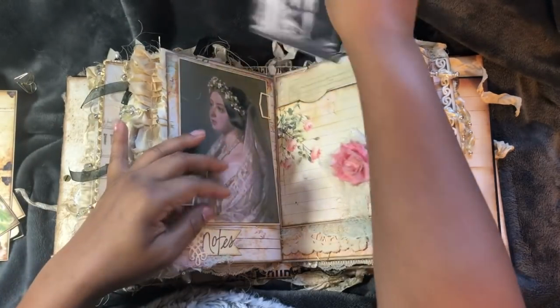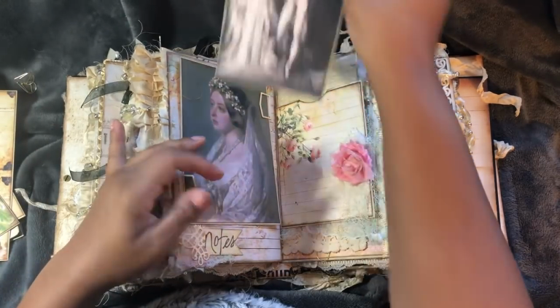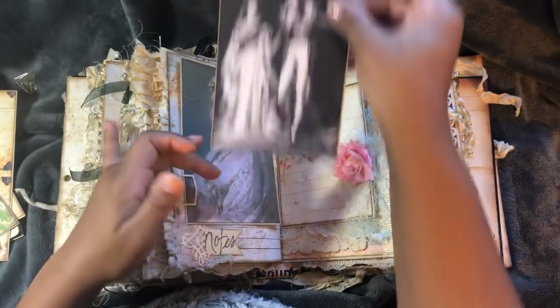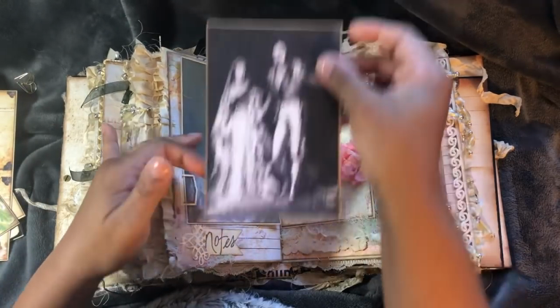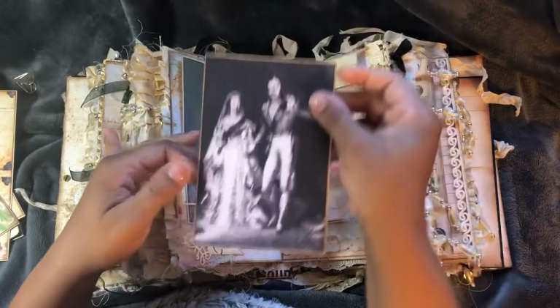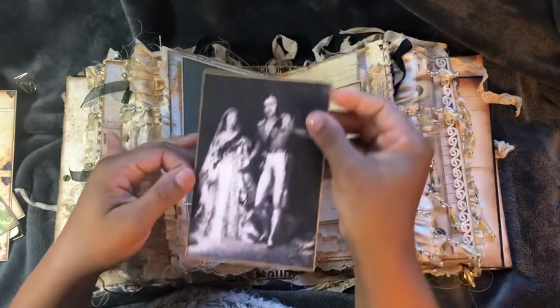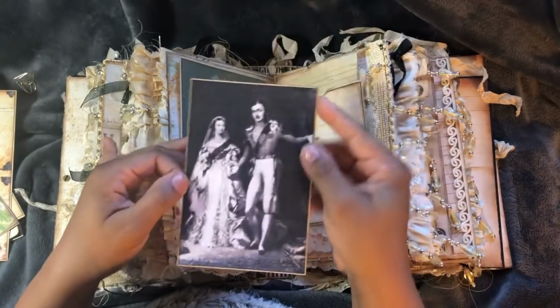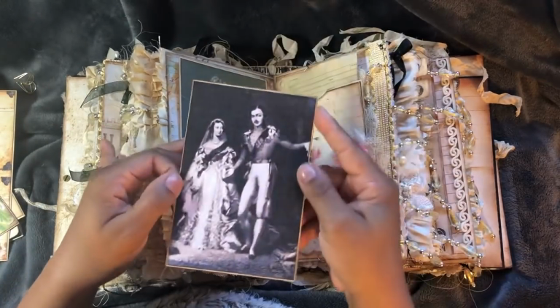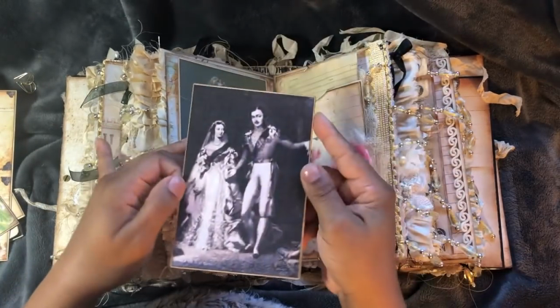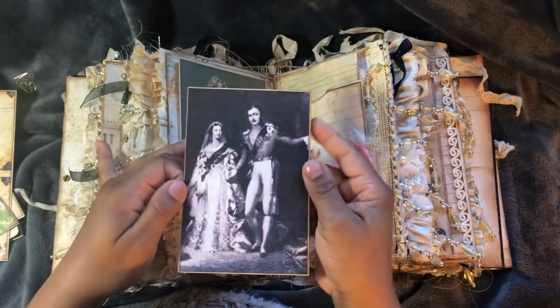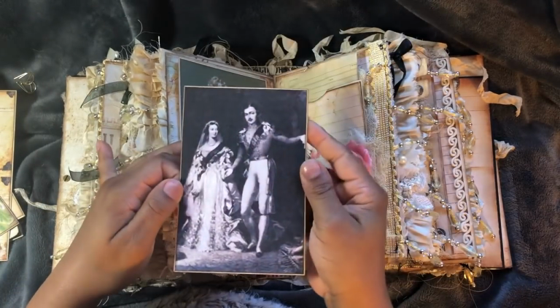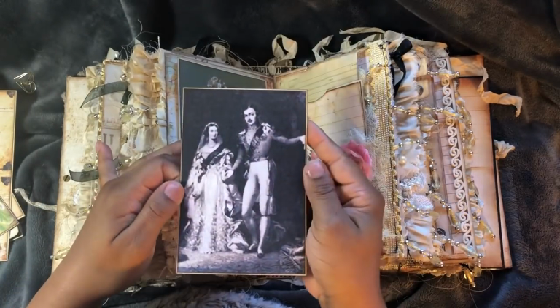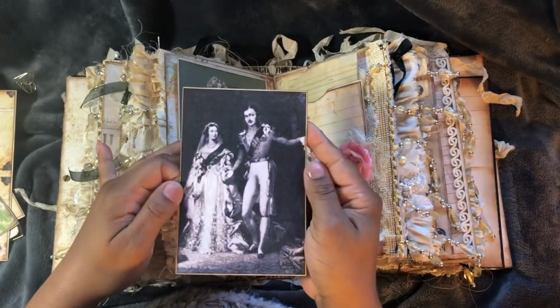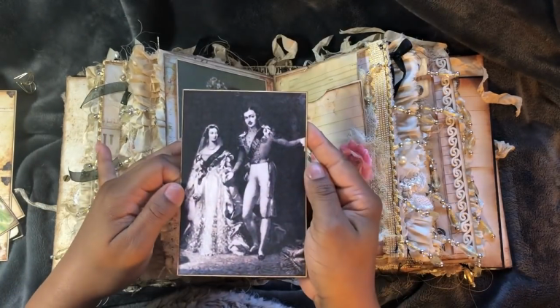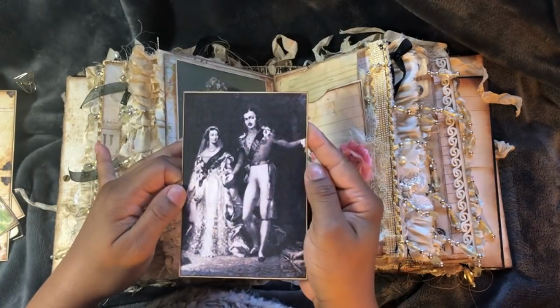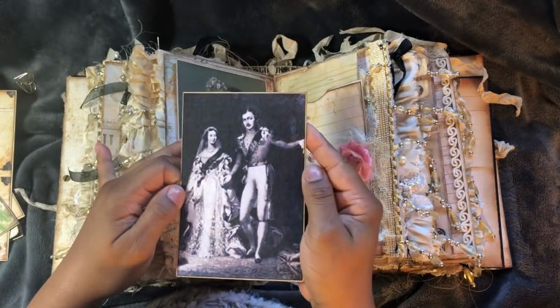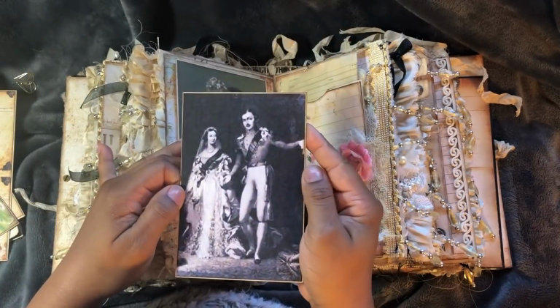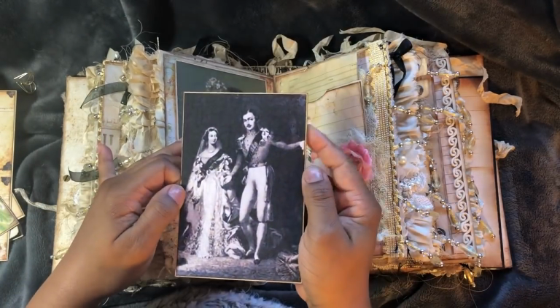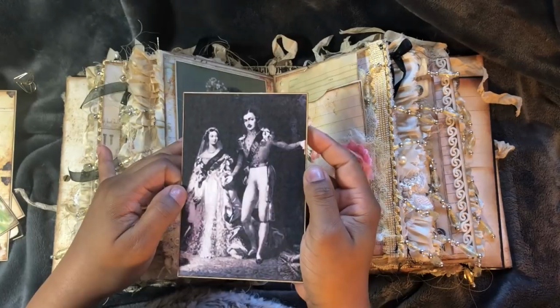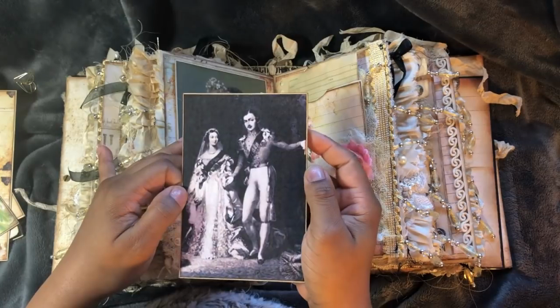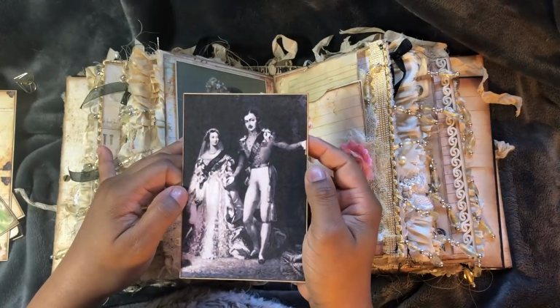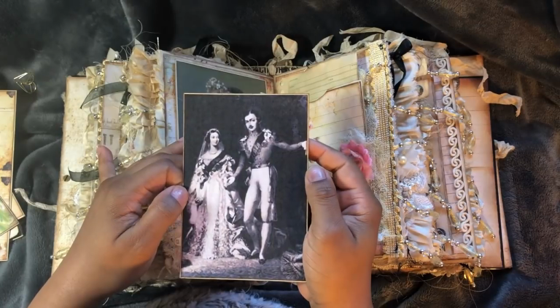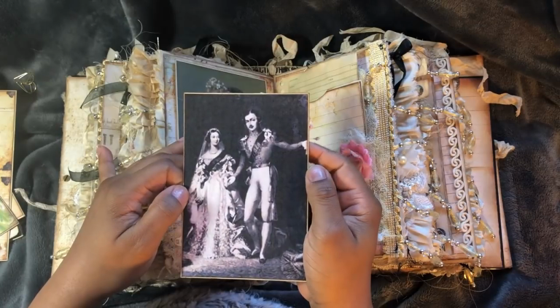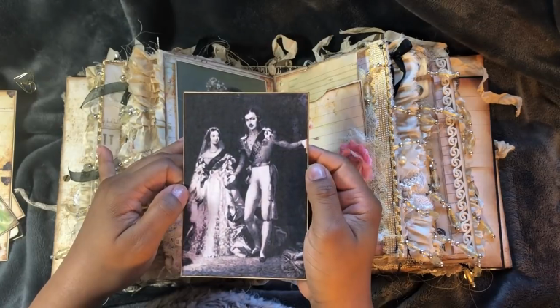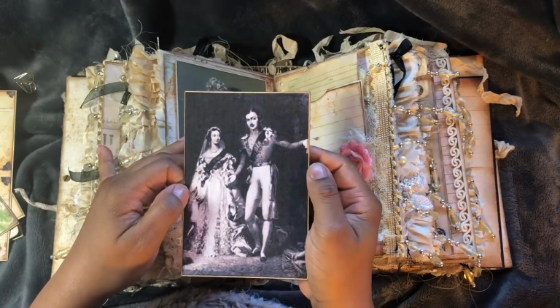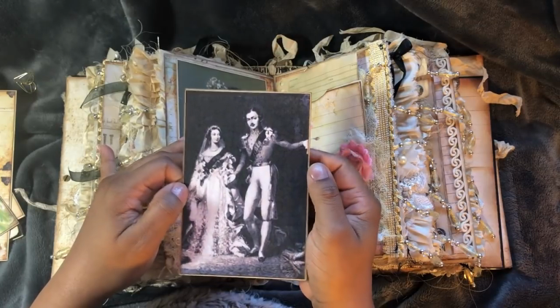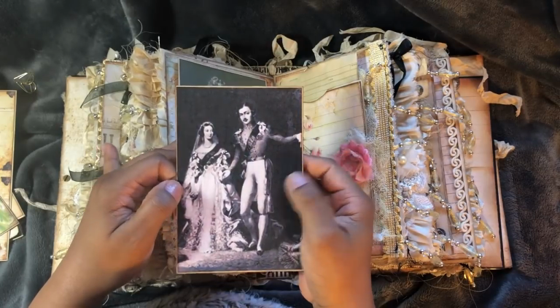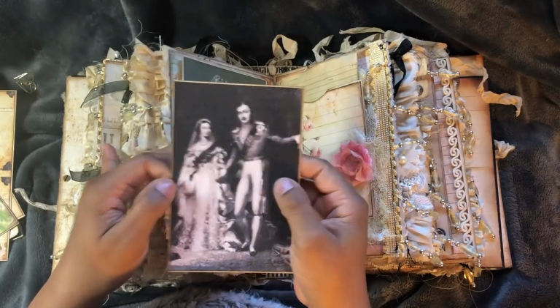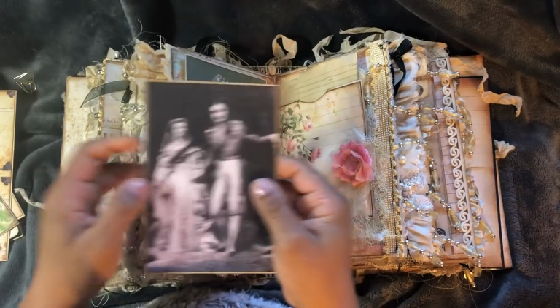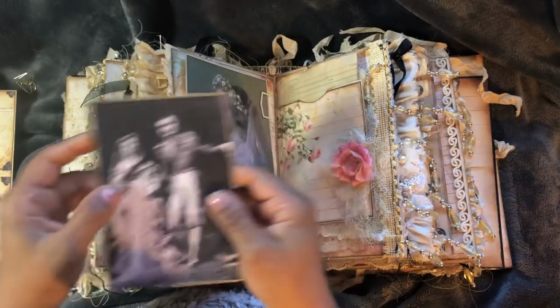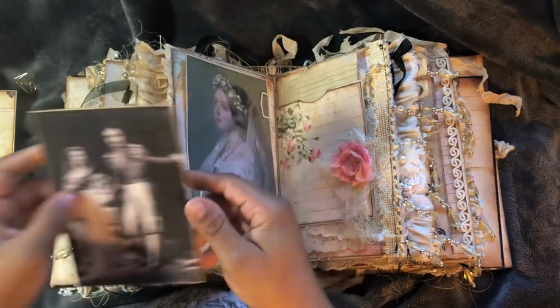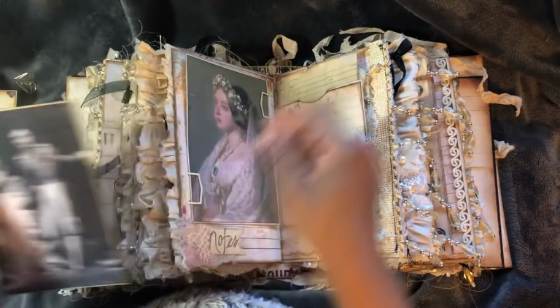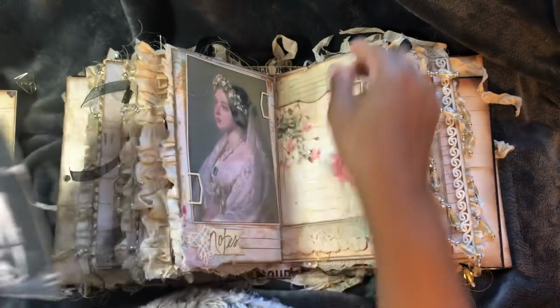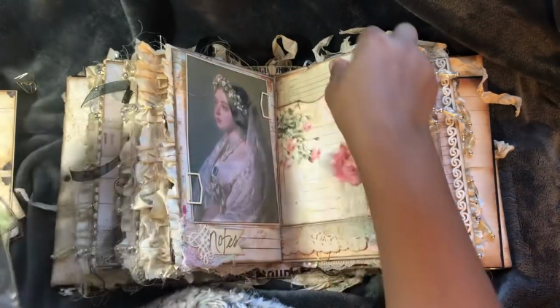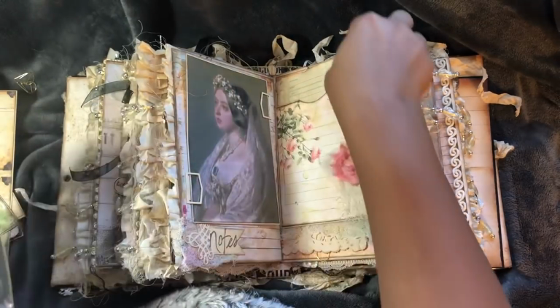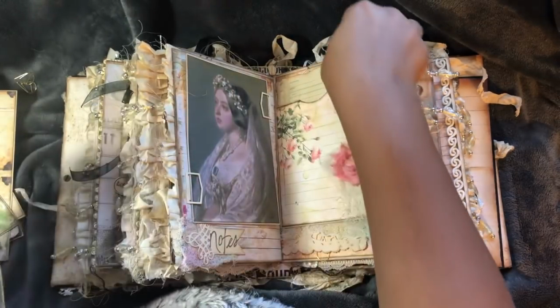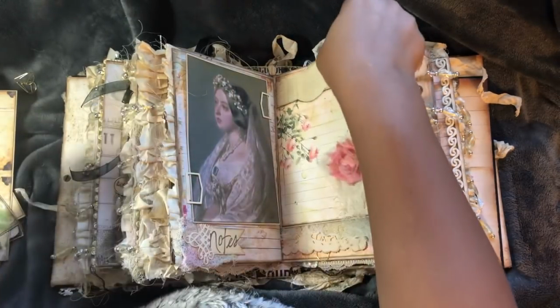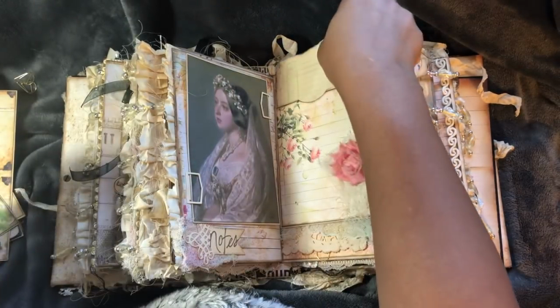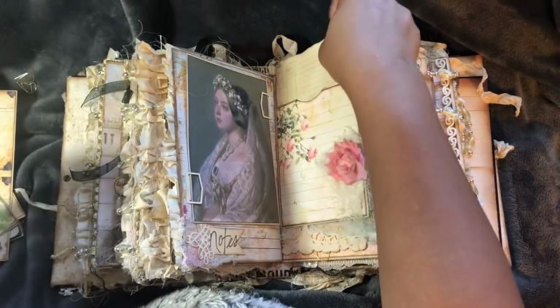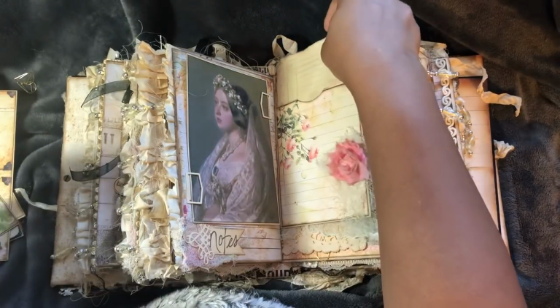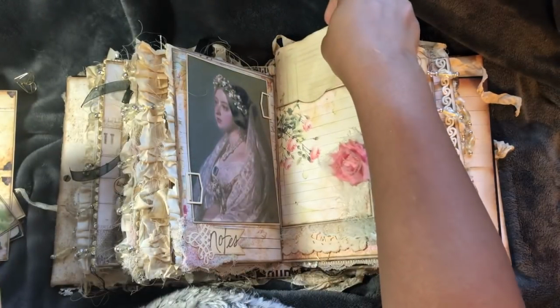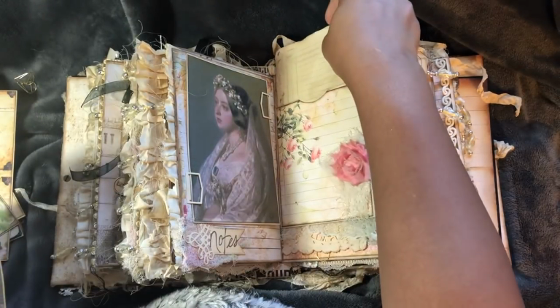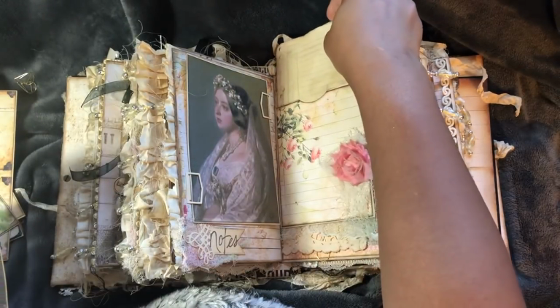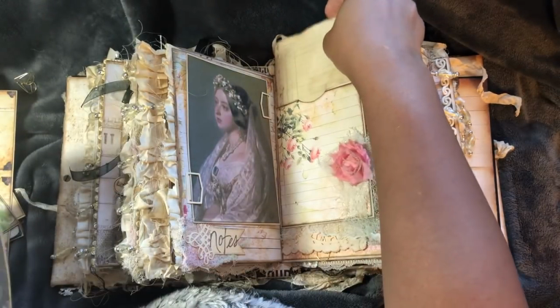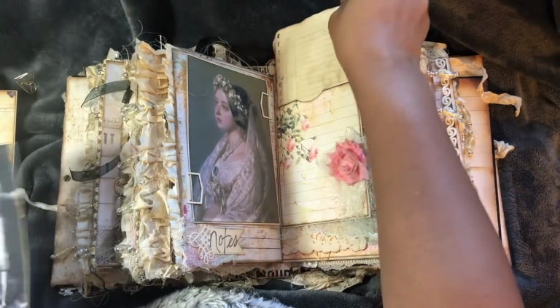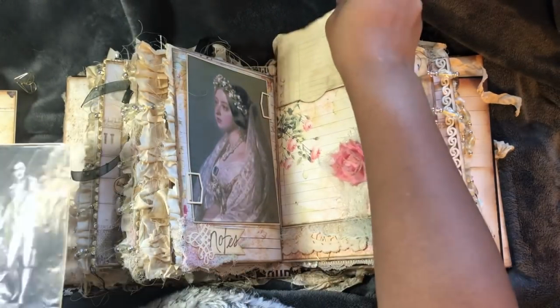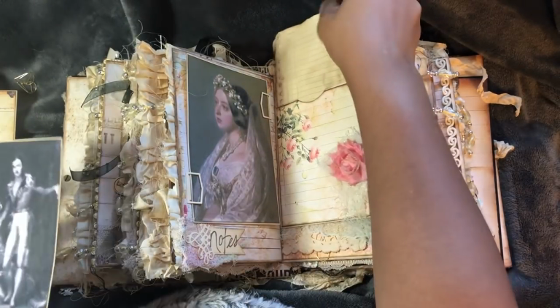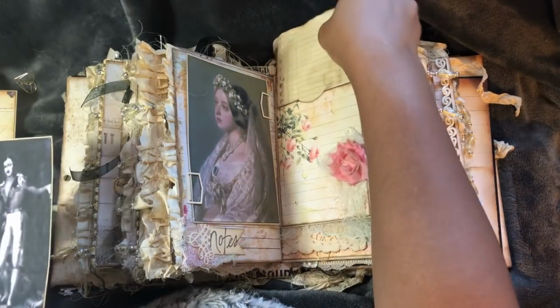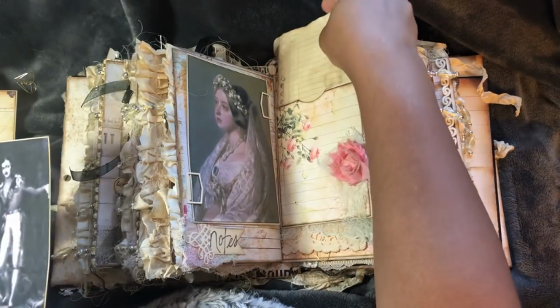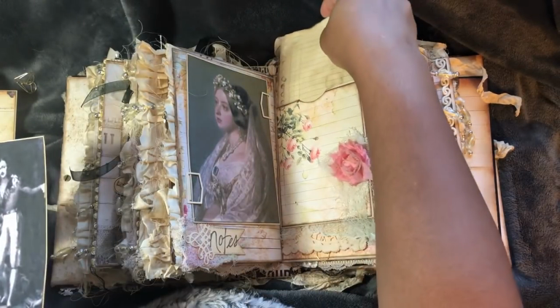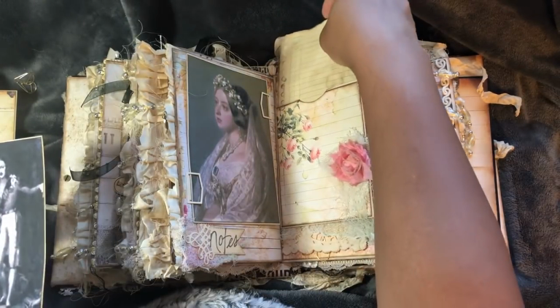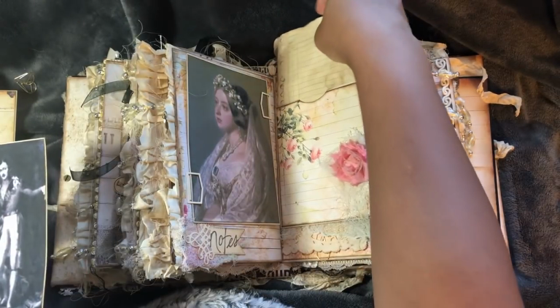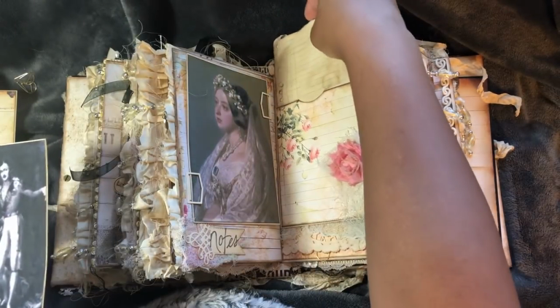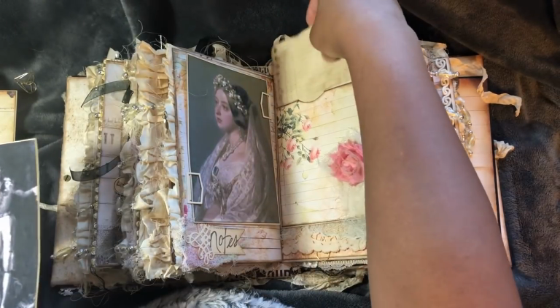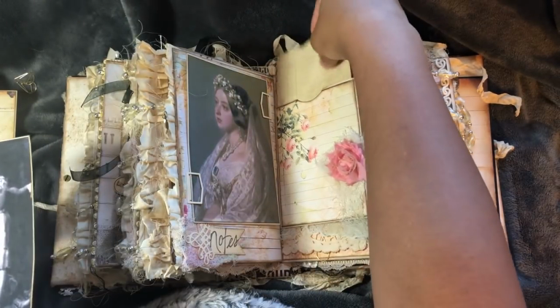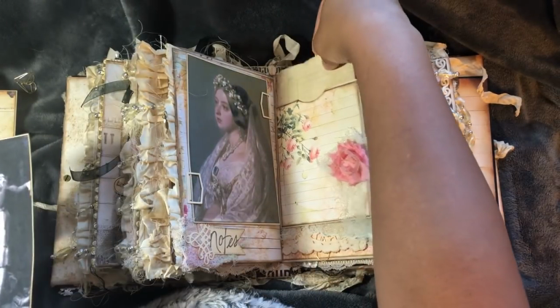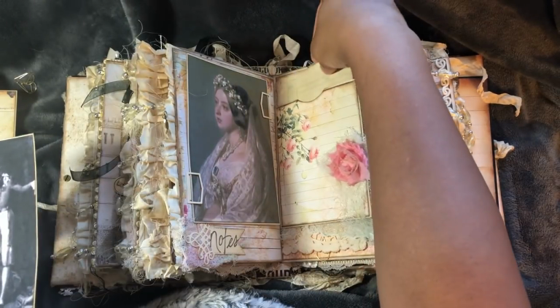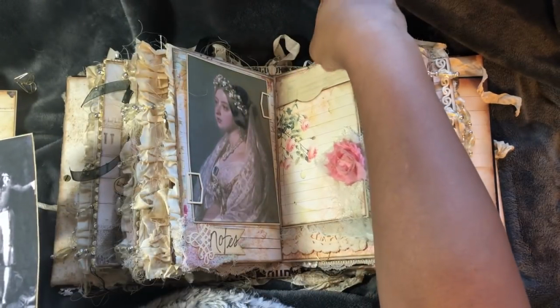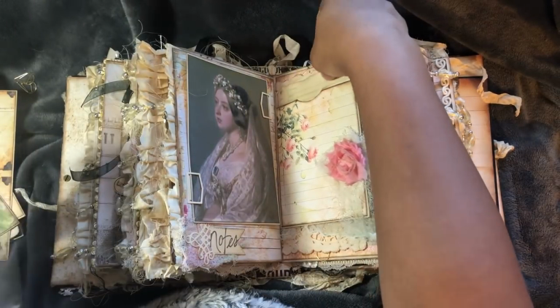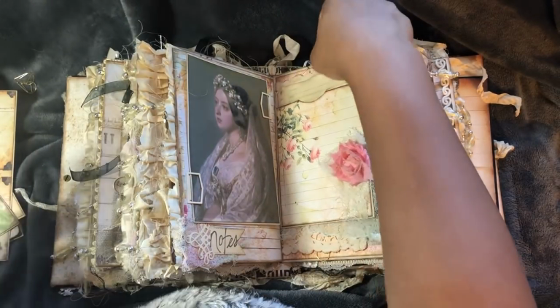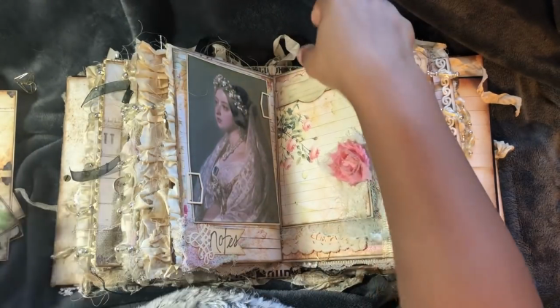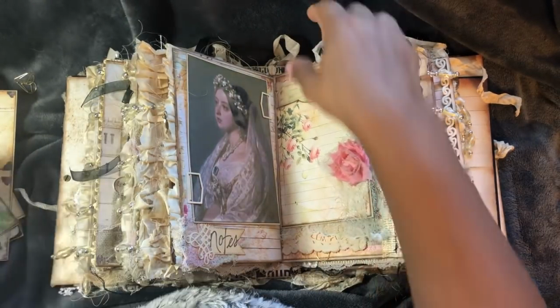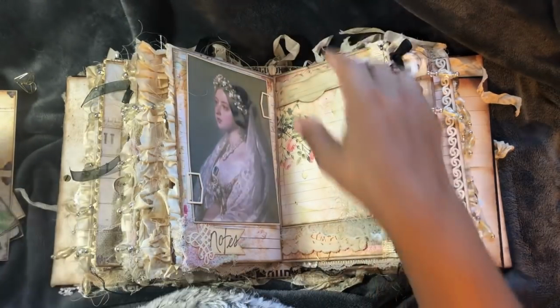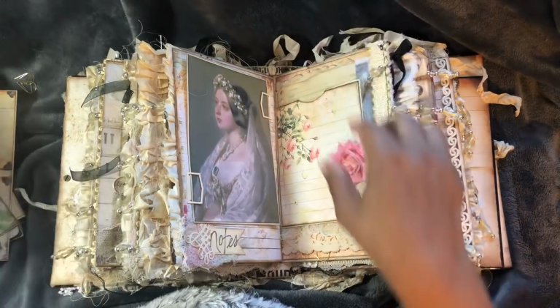This is an image of Queen Victoria and Prince Albert. And just some more paper at the back of that. This pulls off.